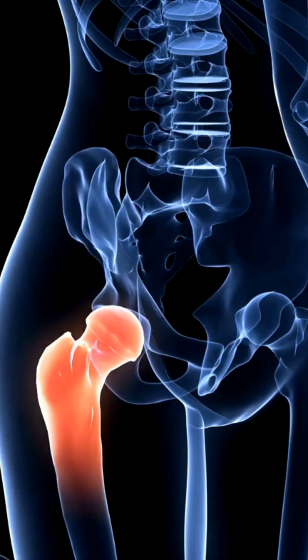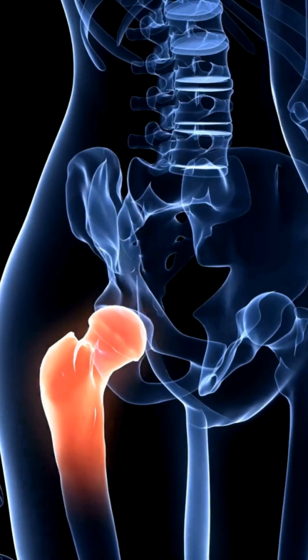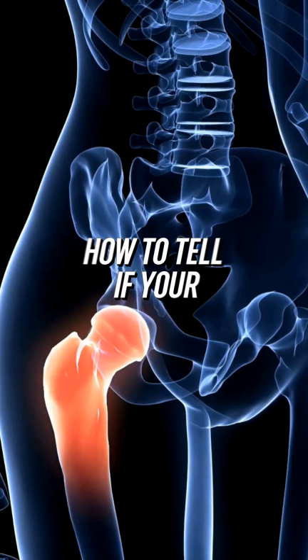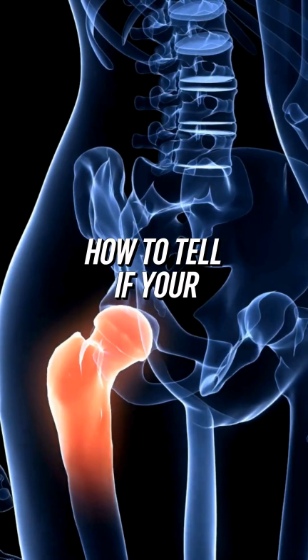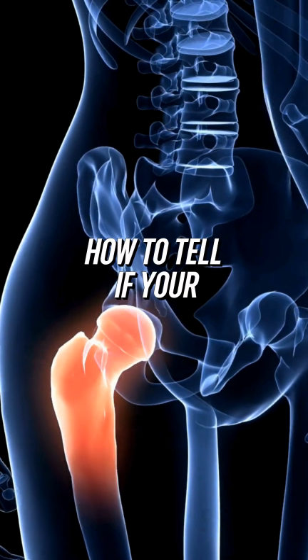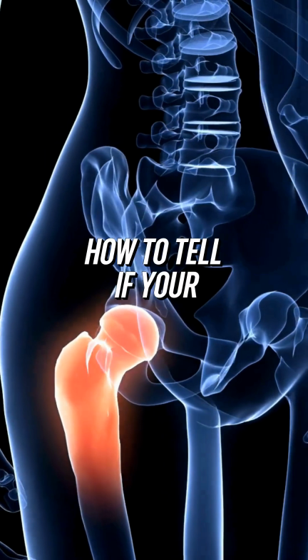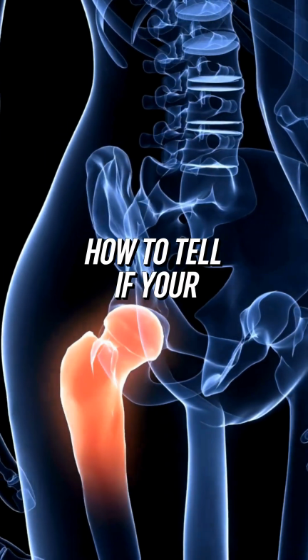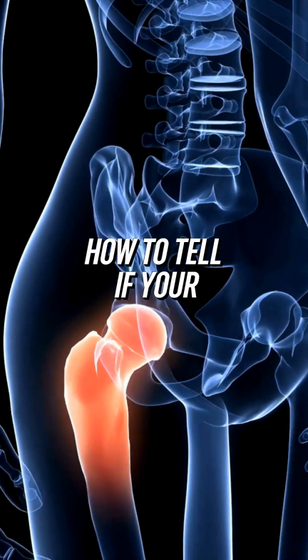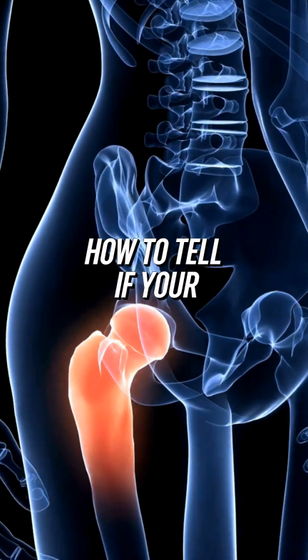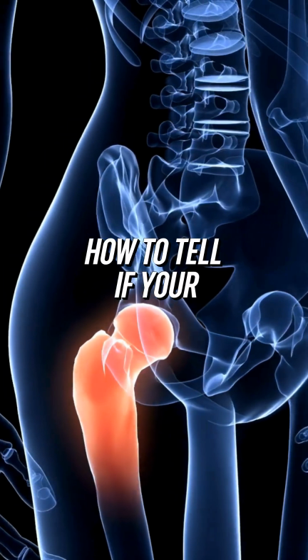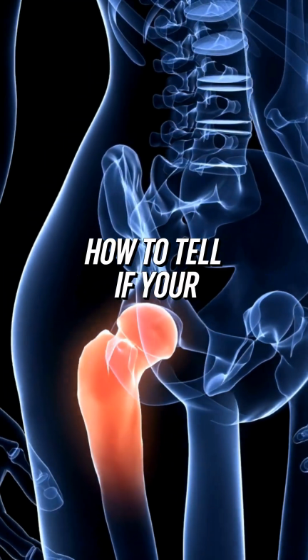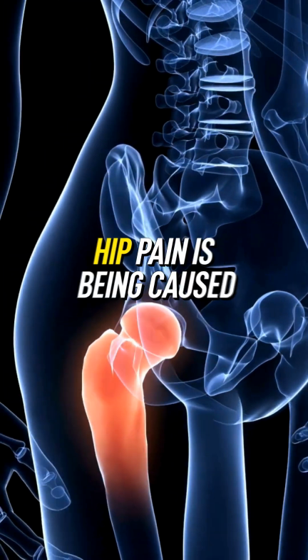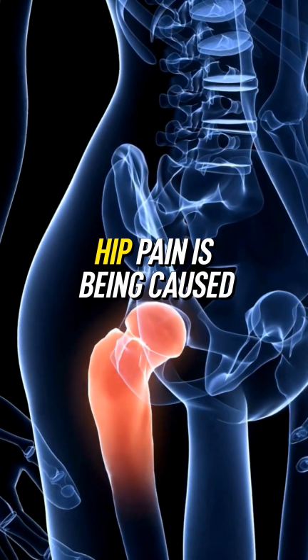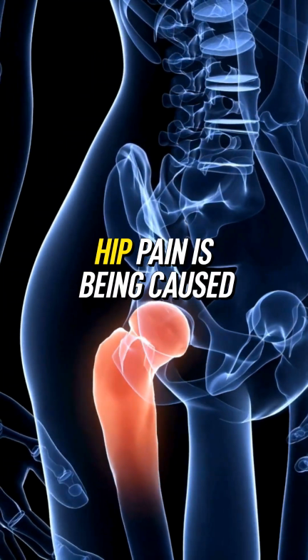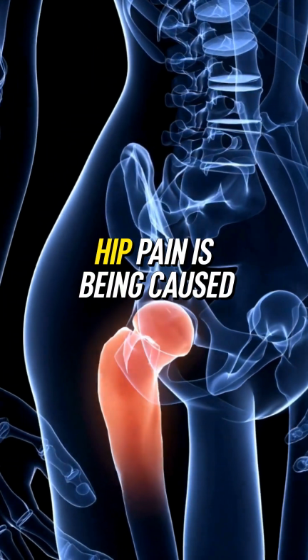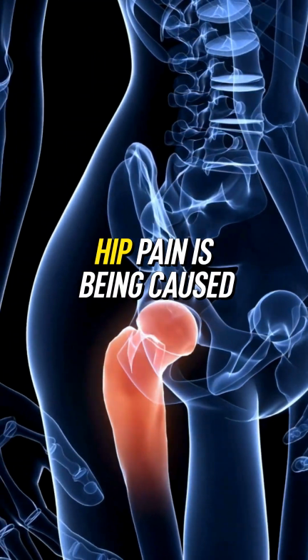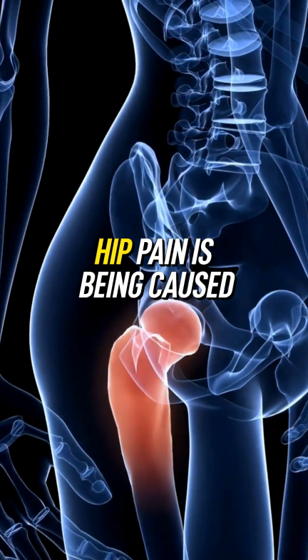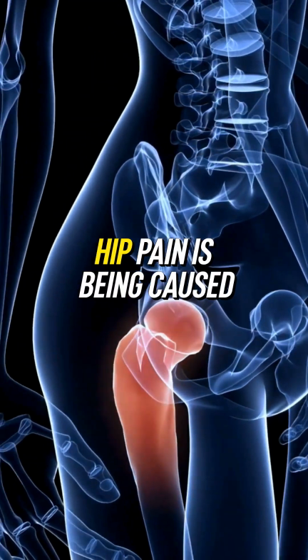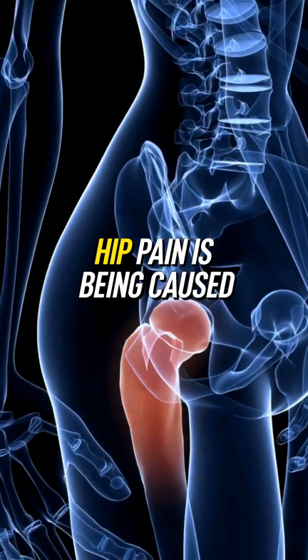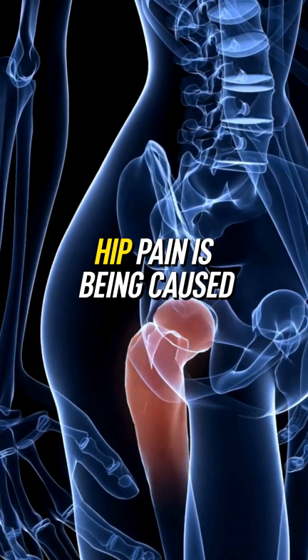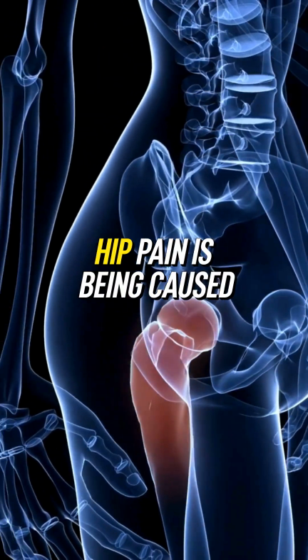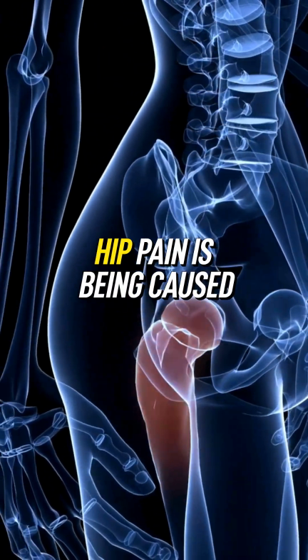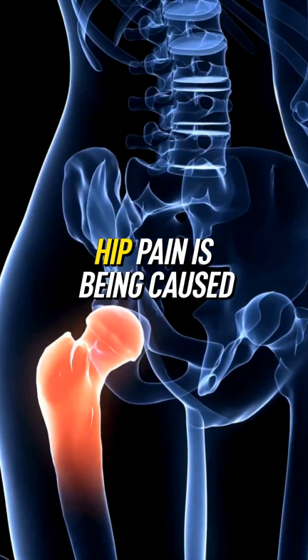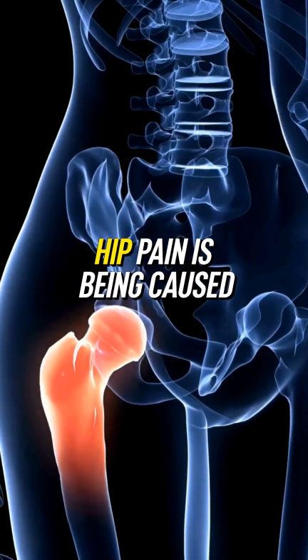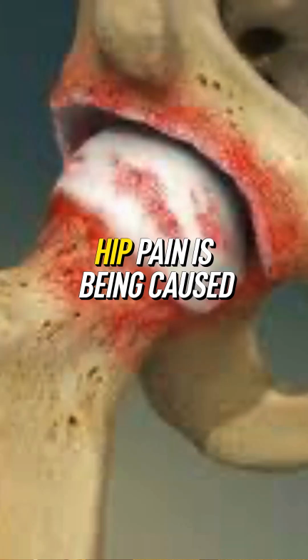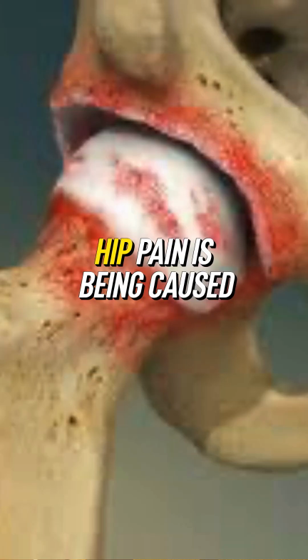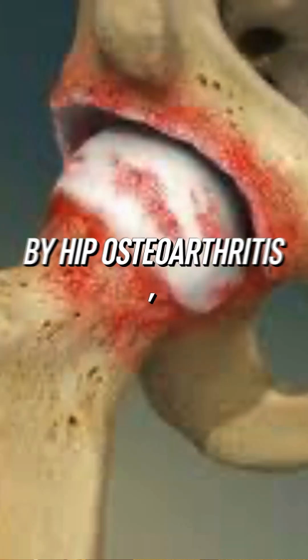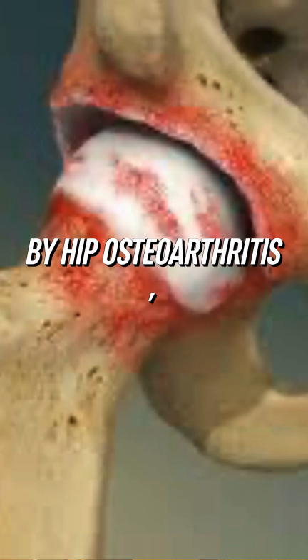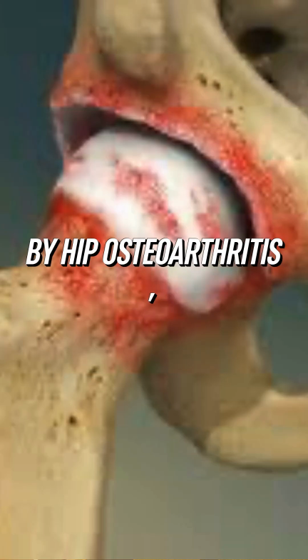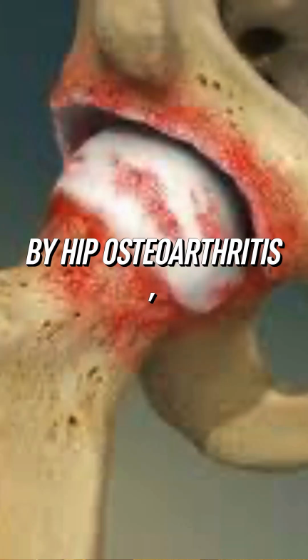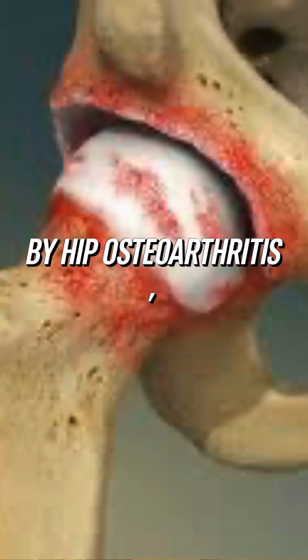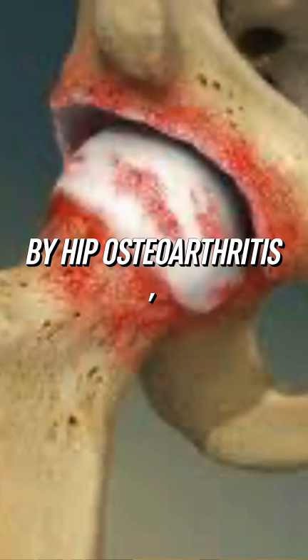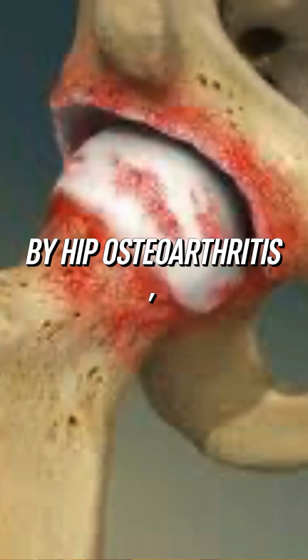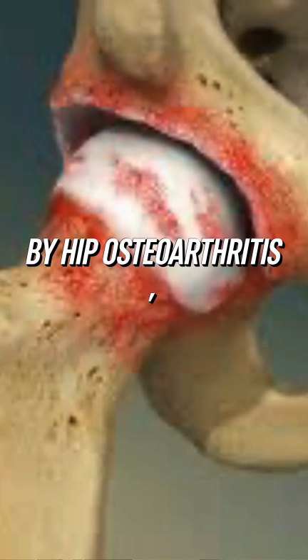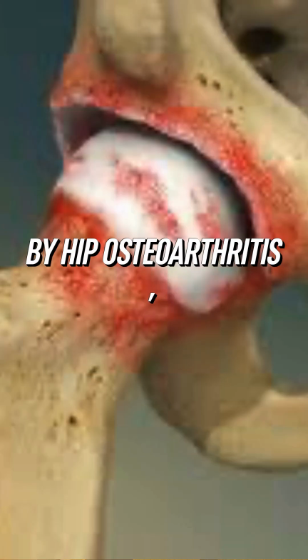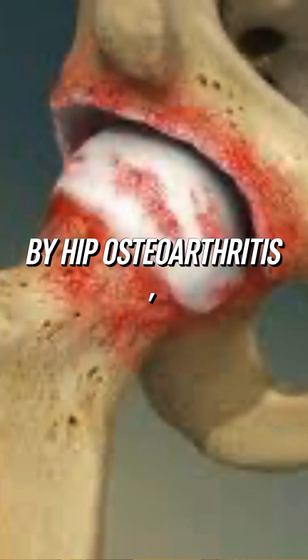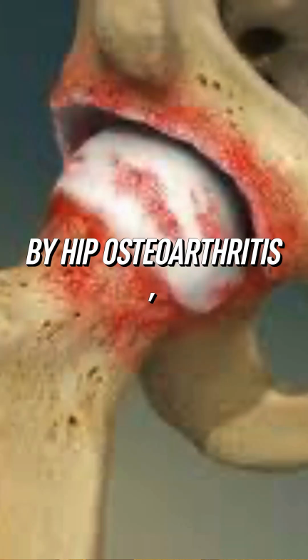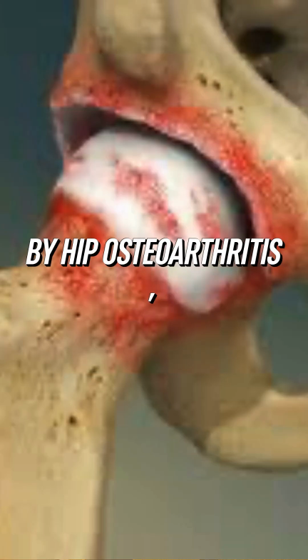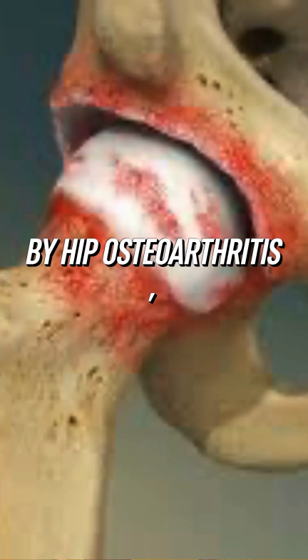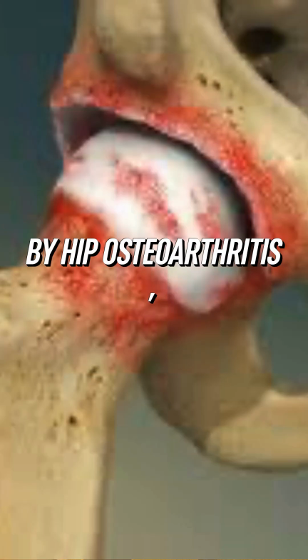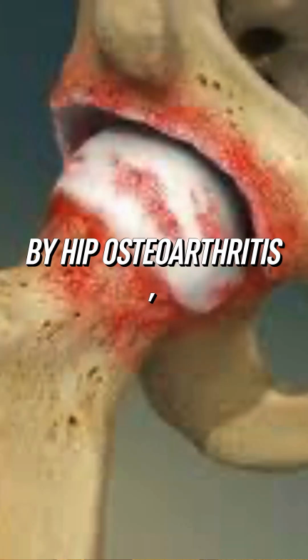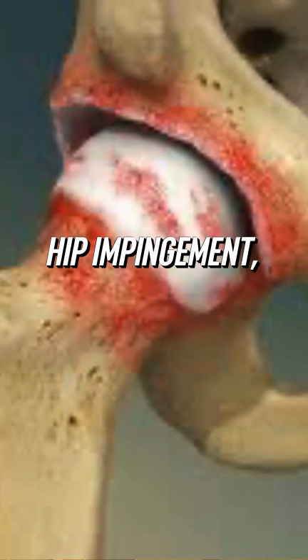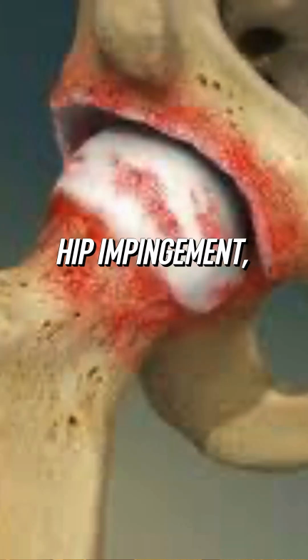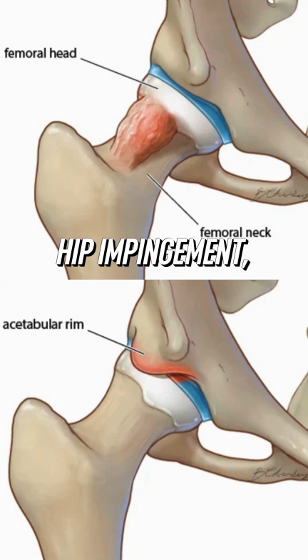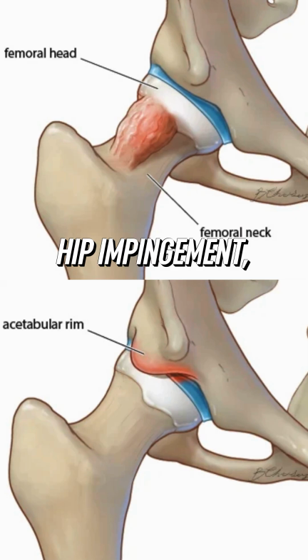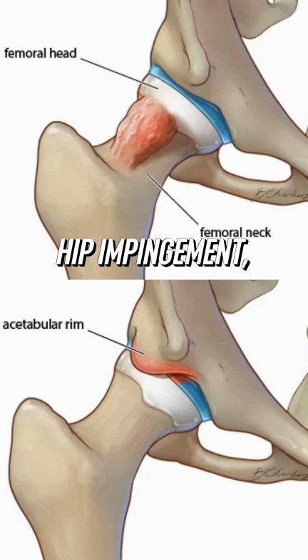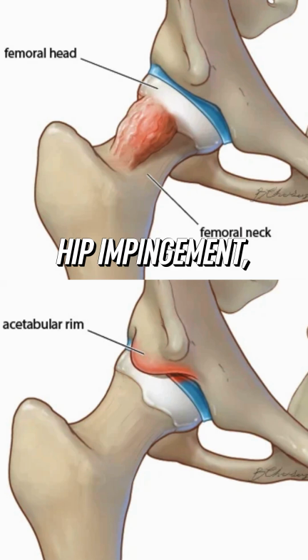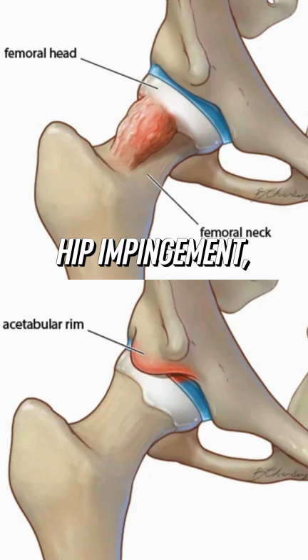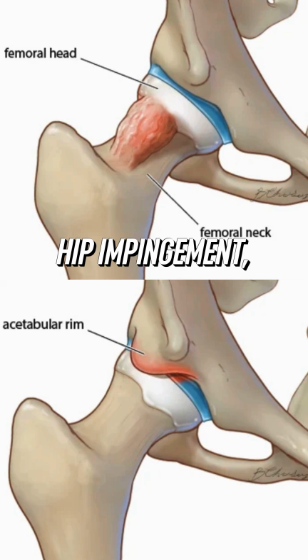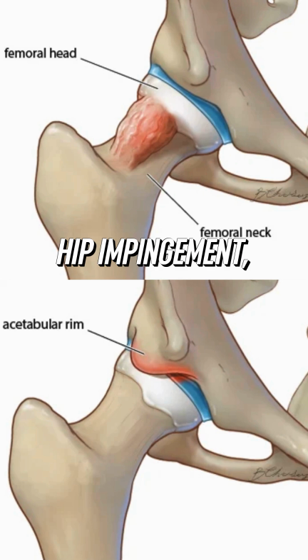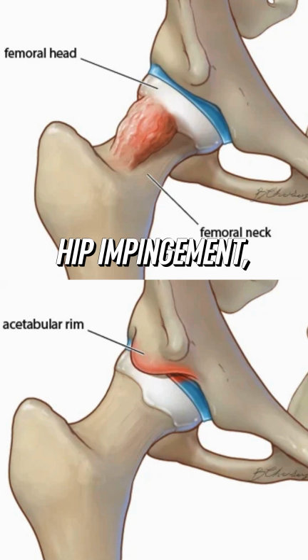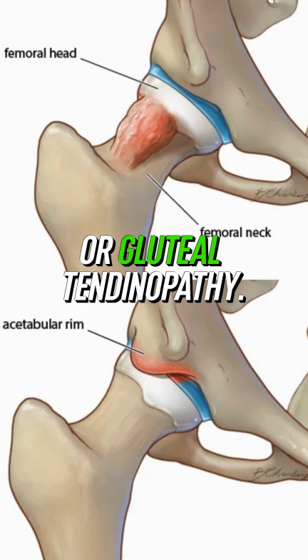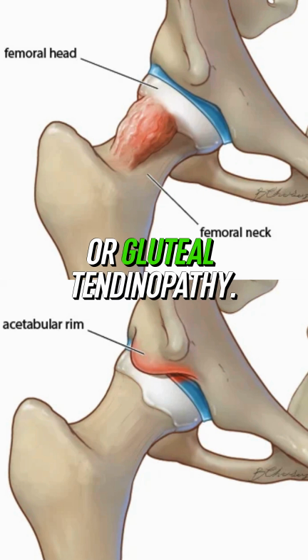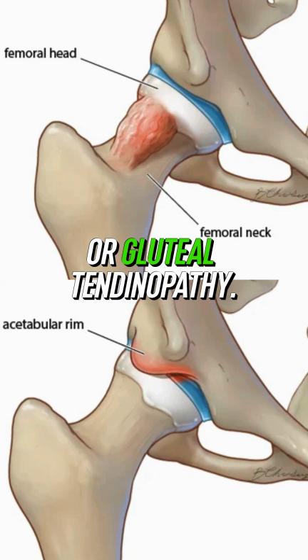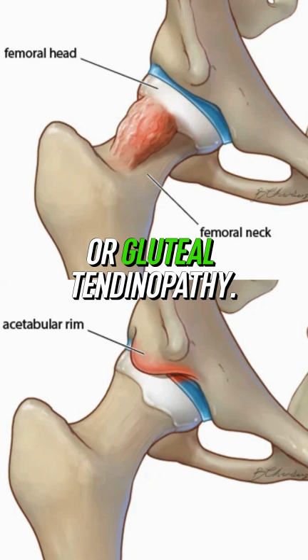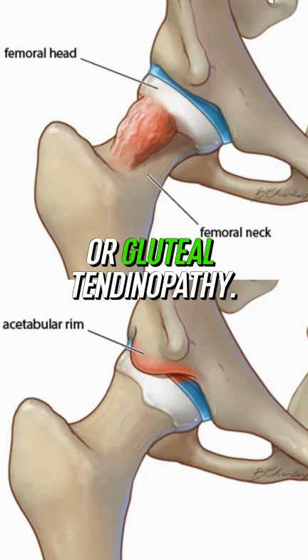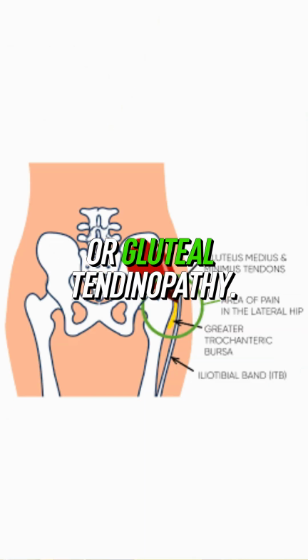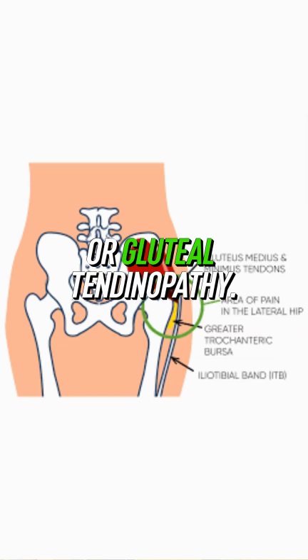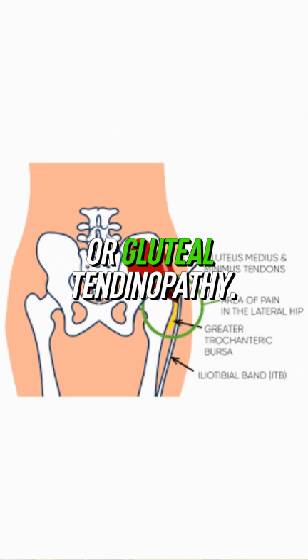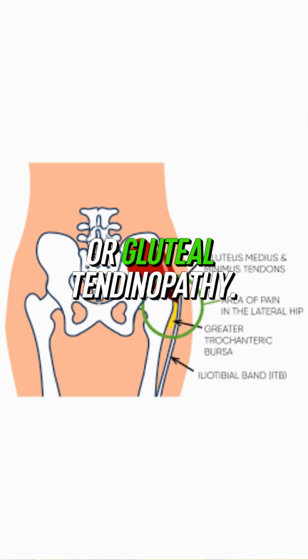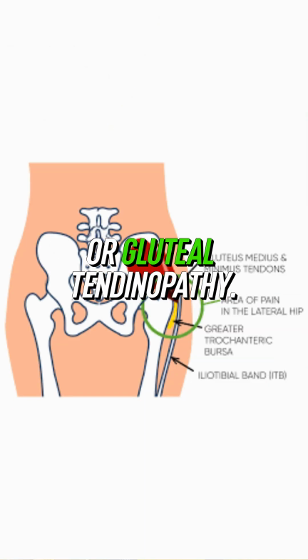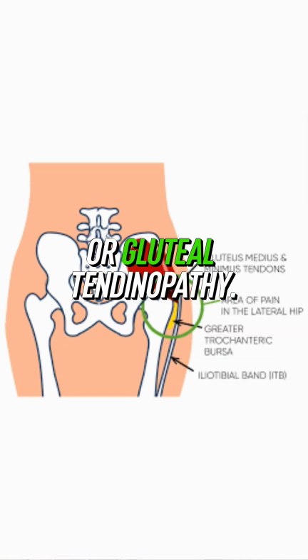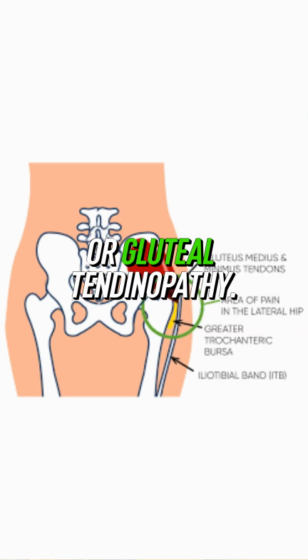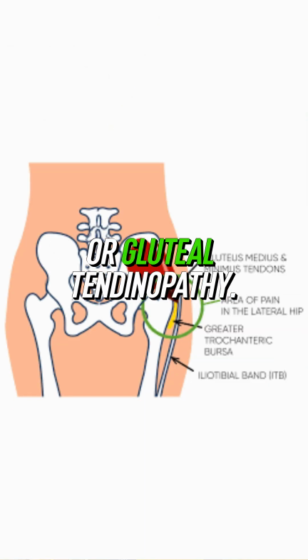How to tell if your hip pain is being caused by hip osteoarthritis, hip impingement, or gluteal tendinopathy.